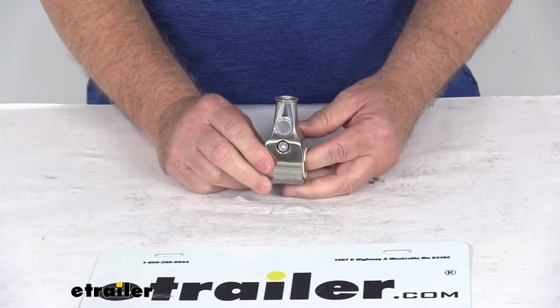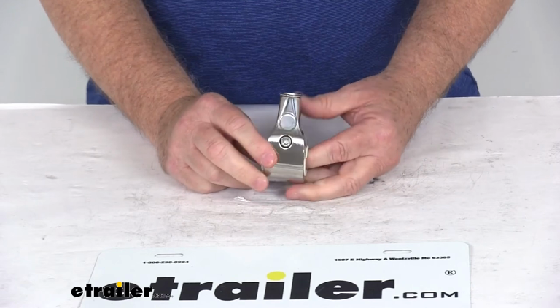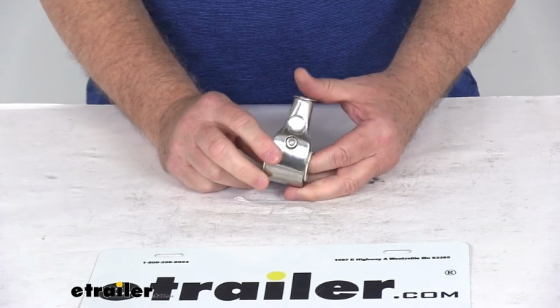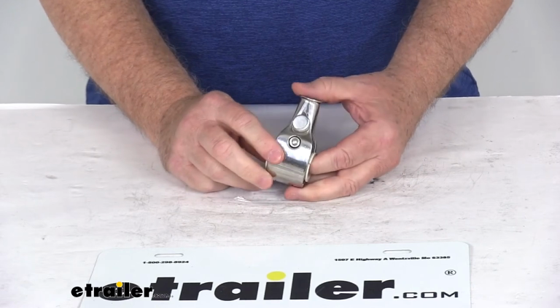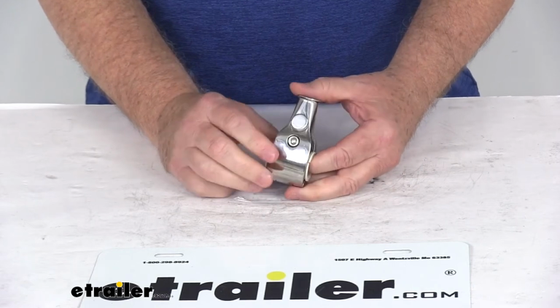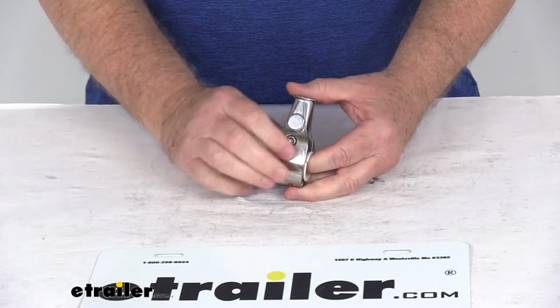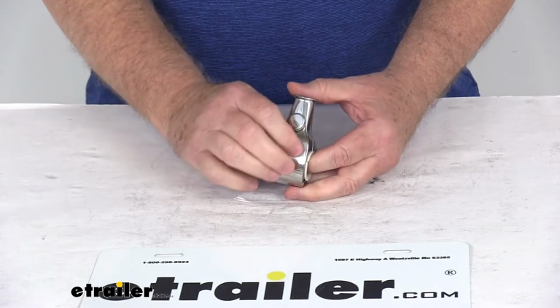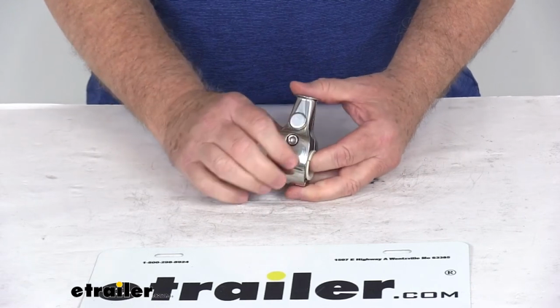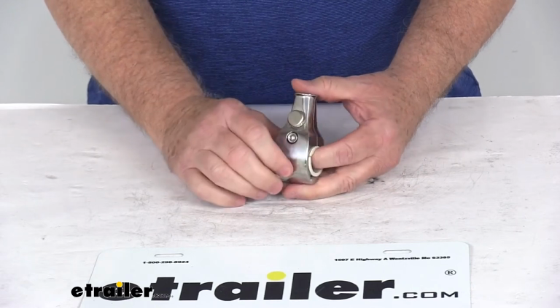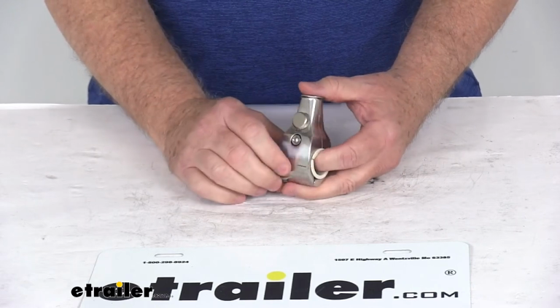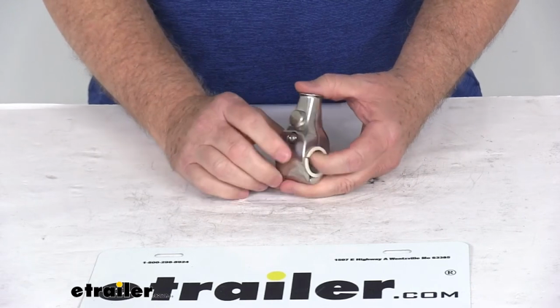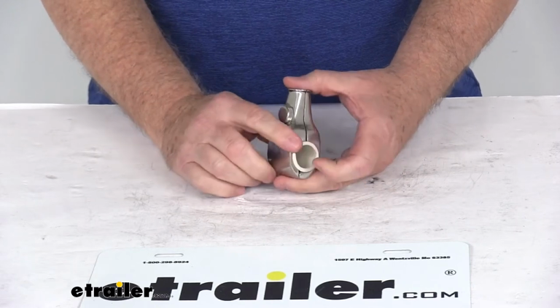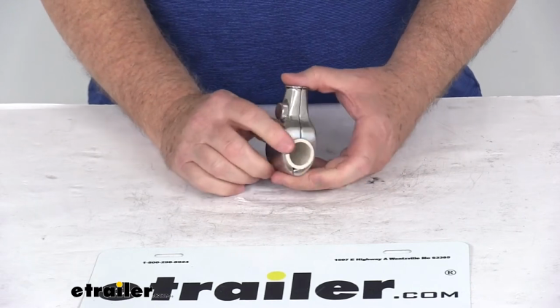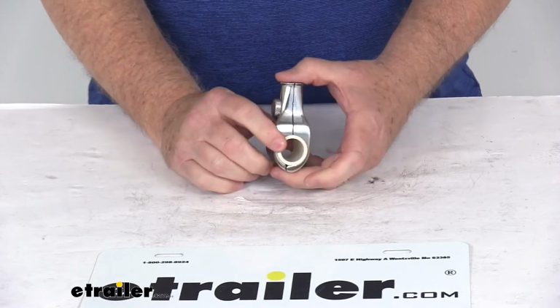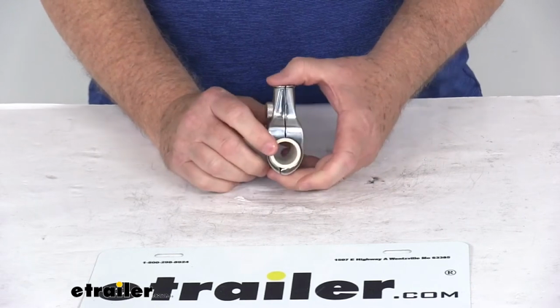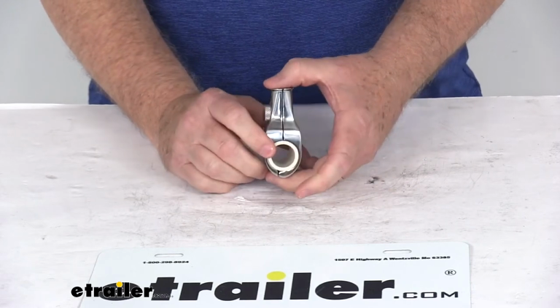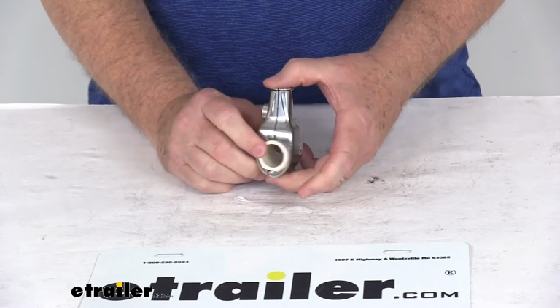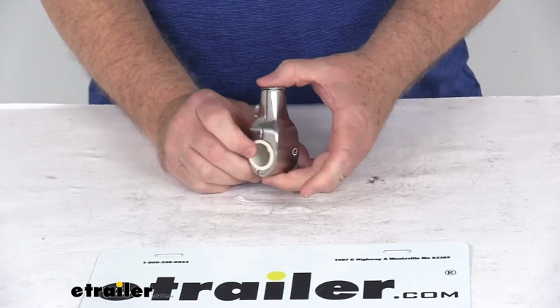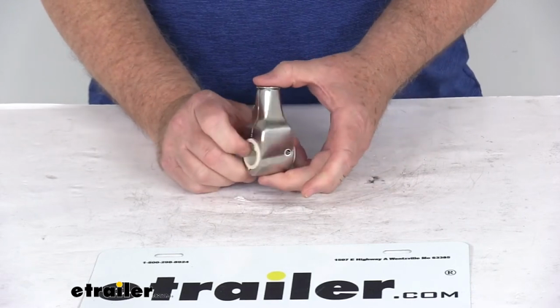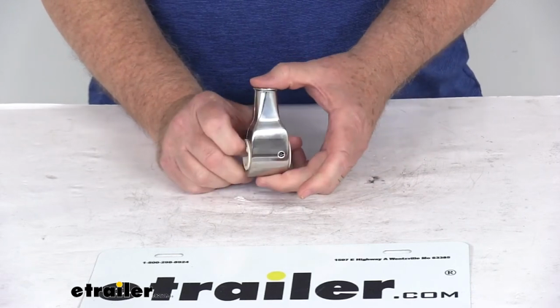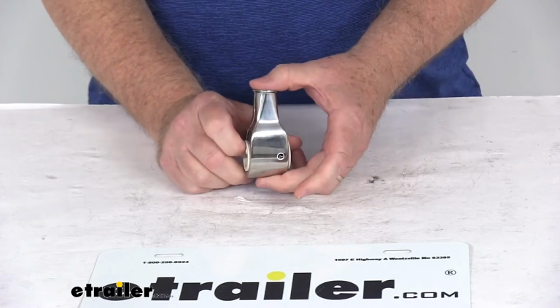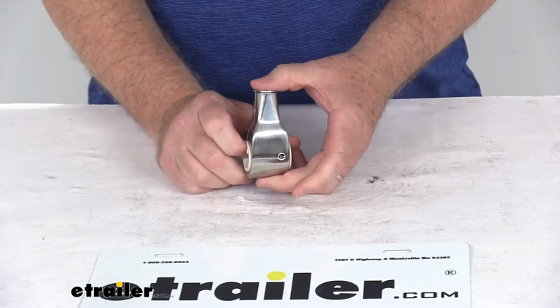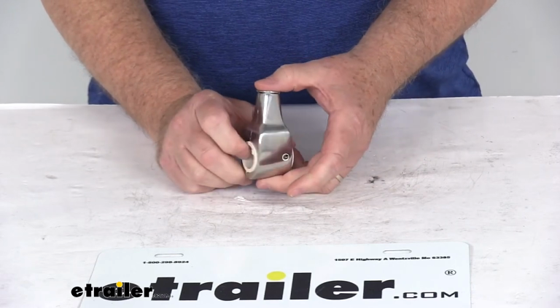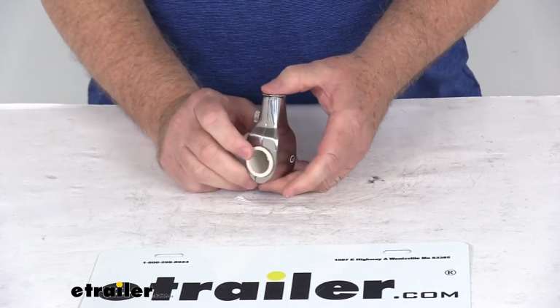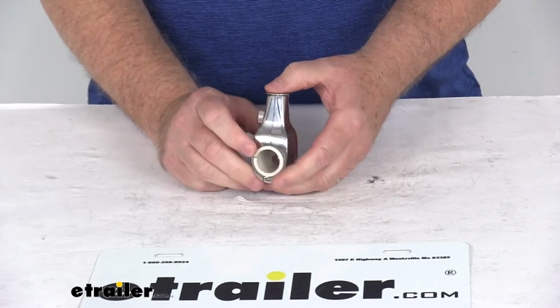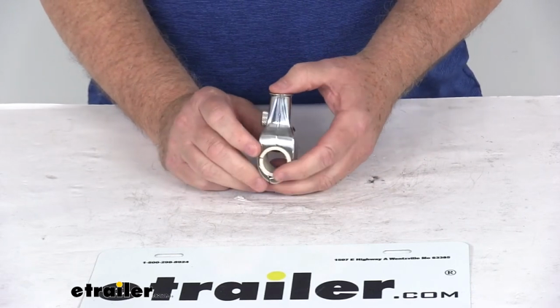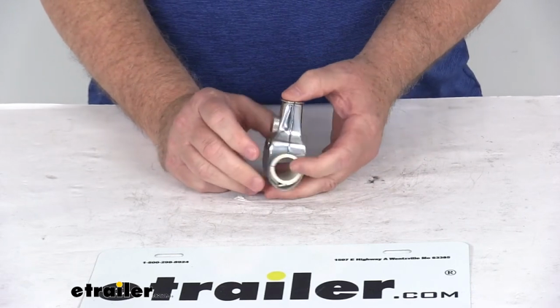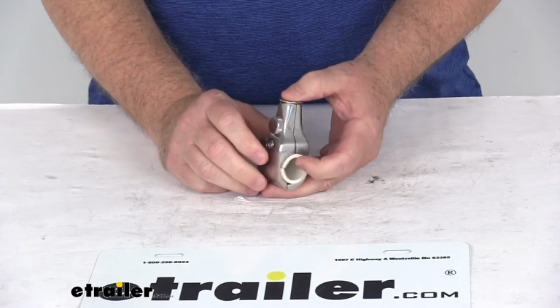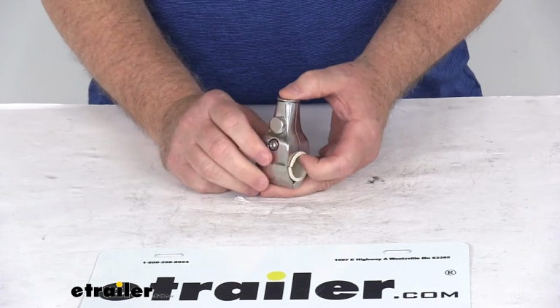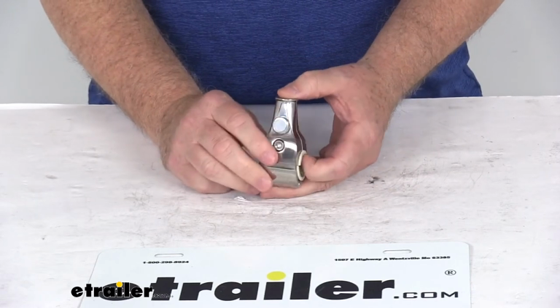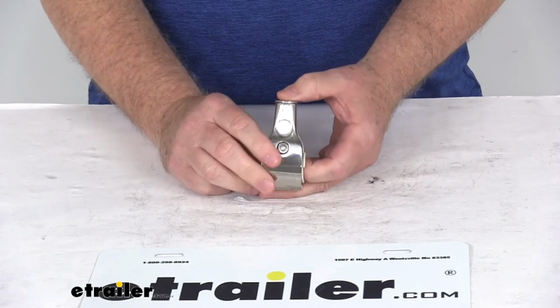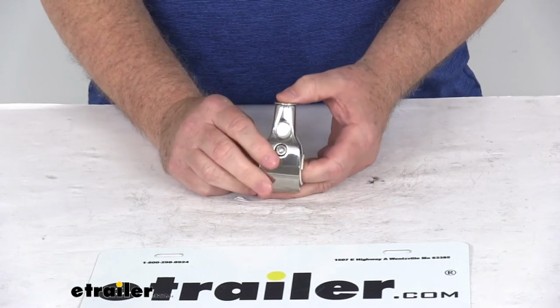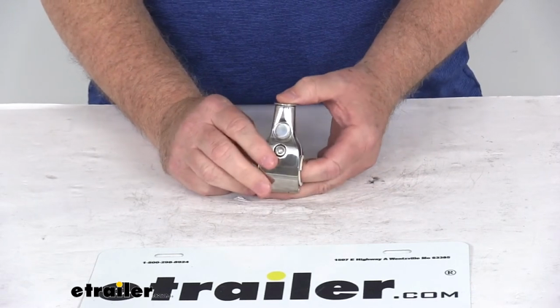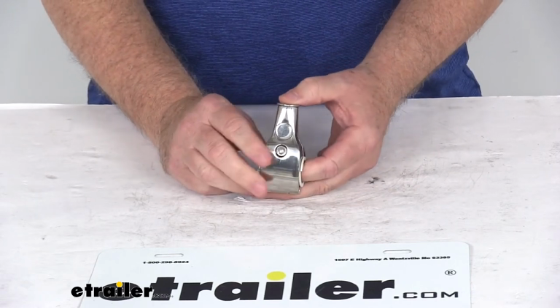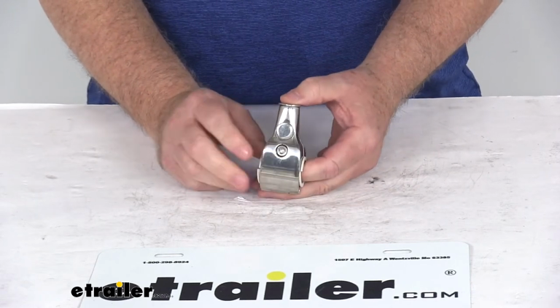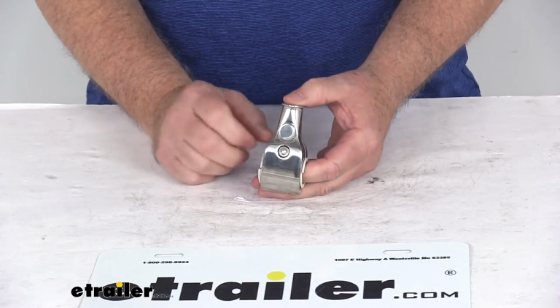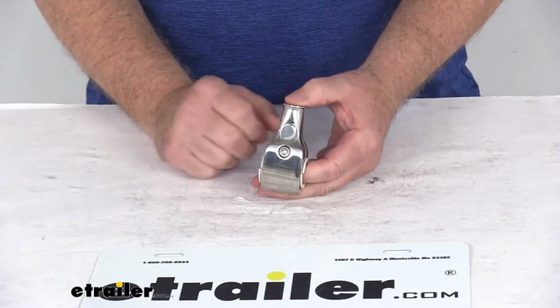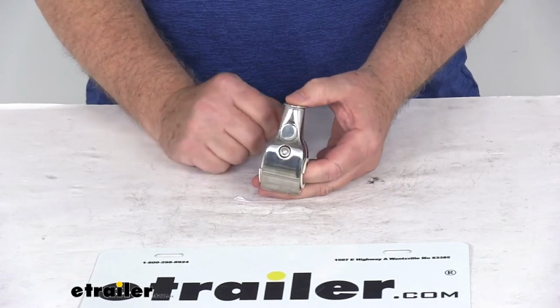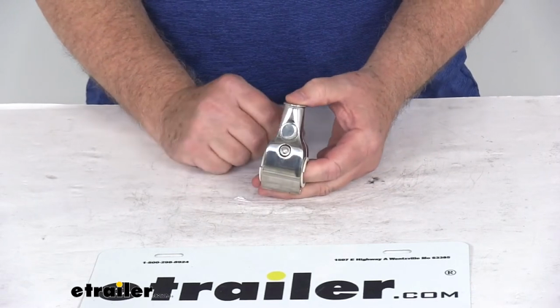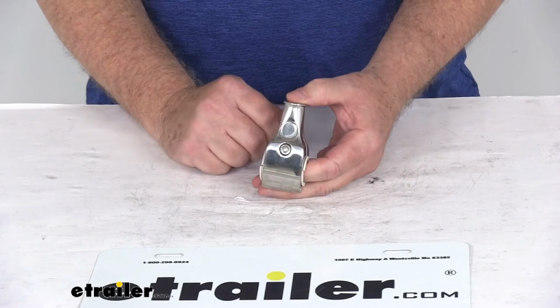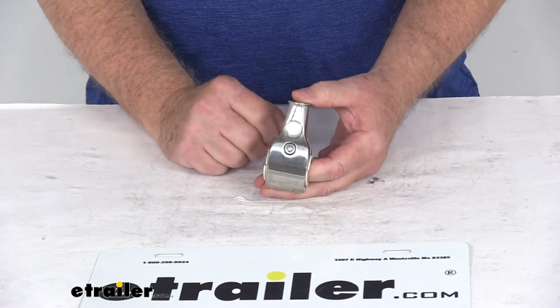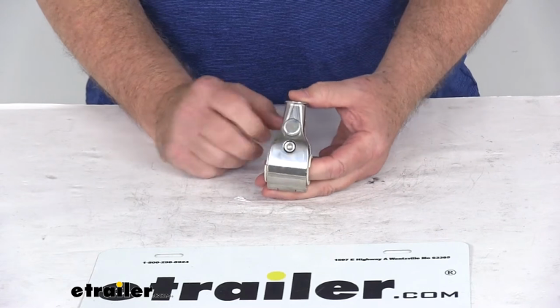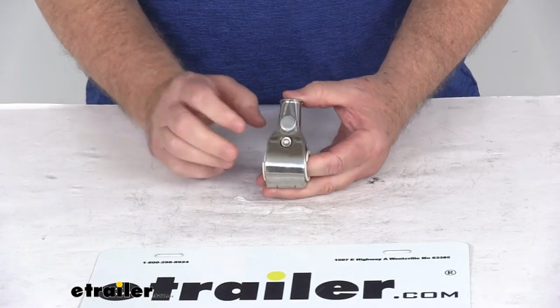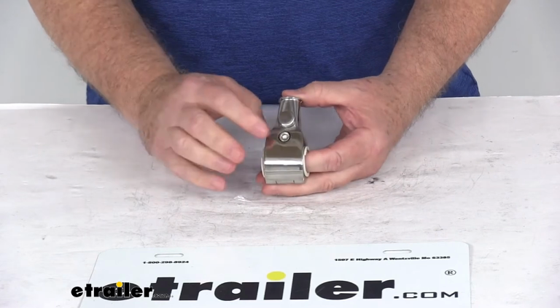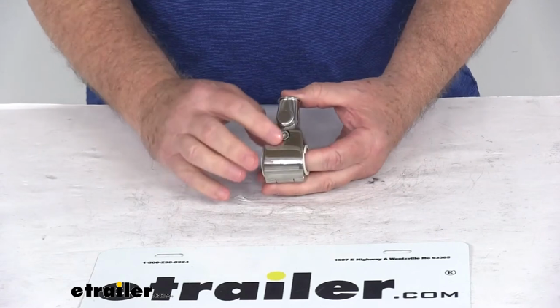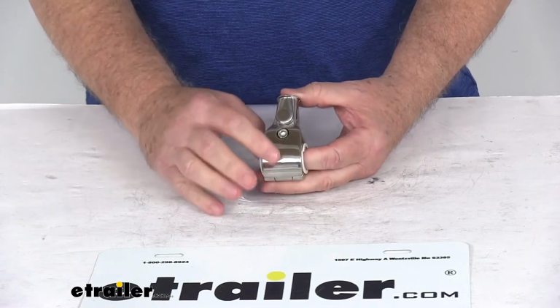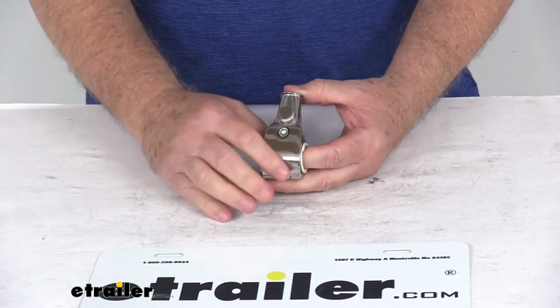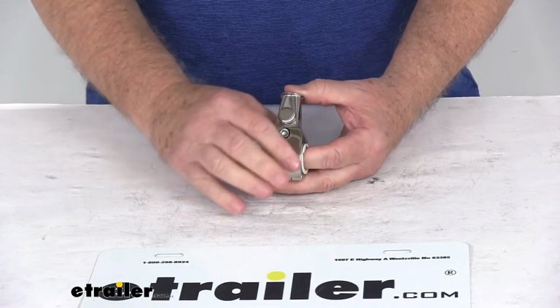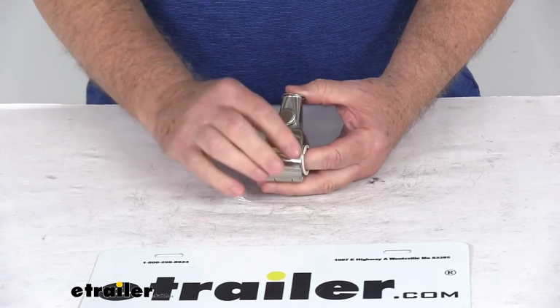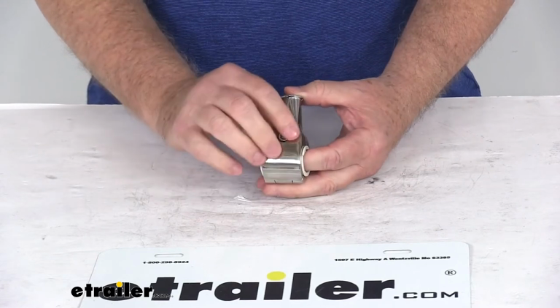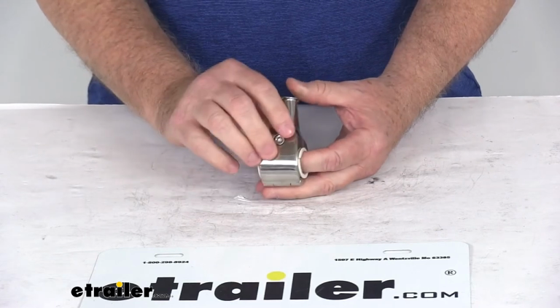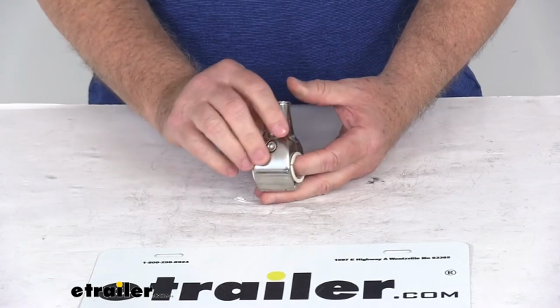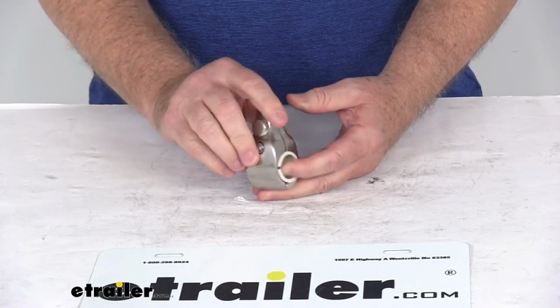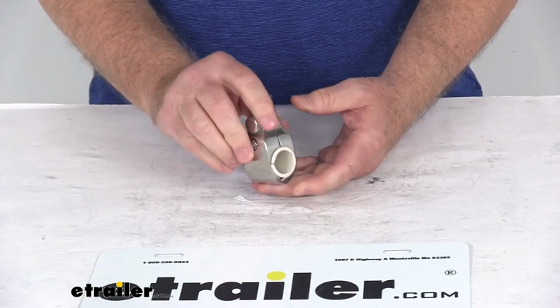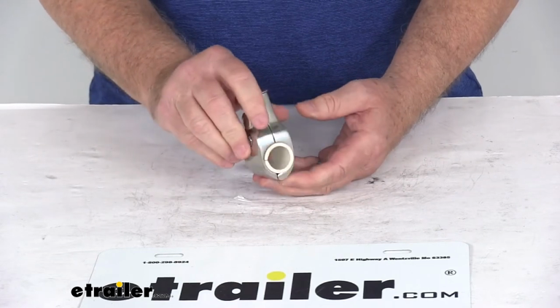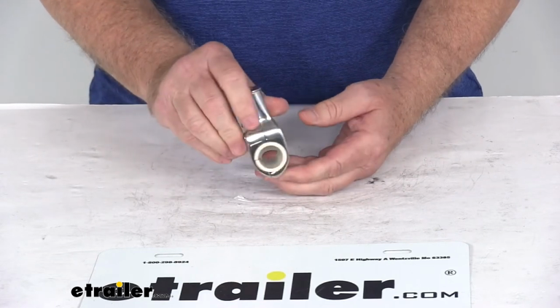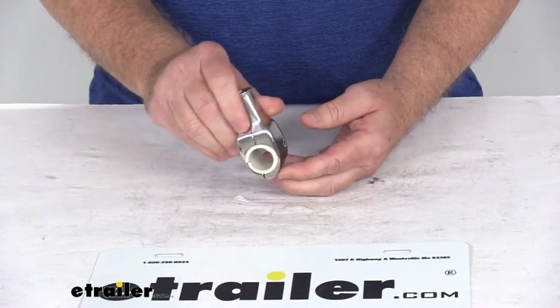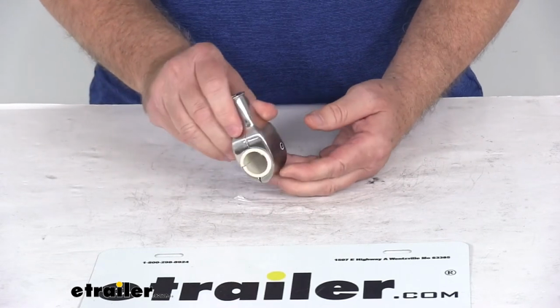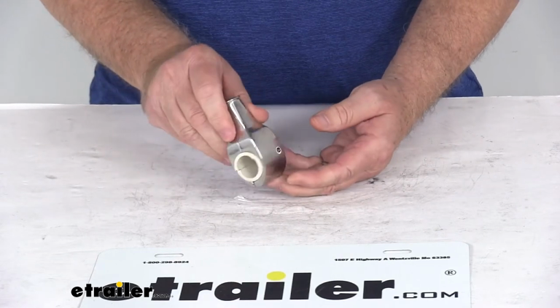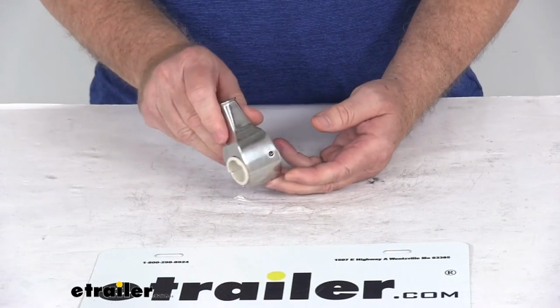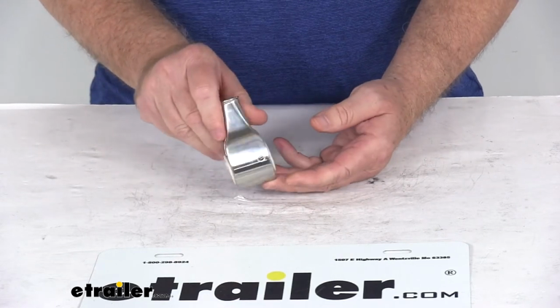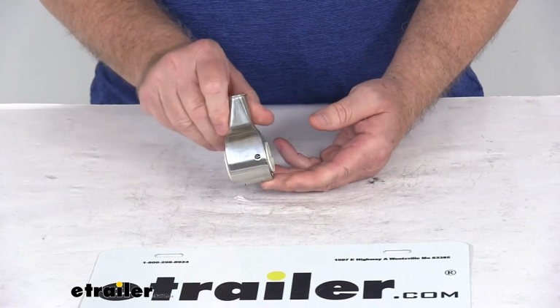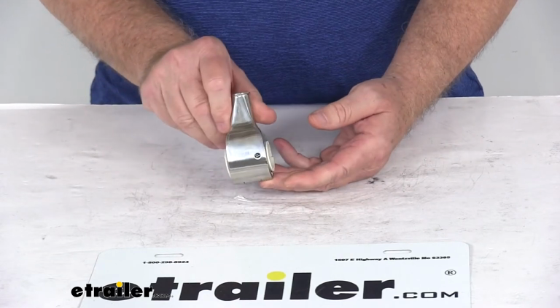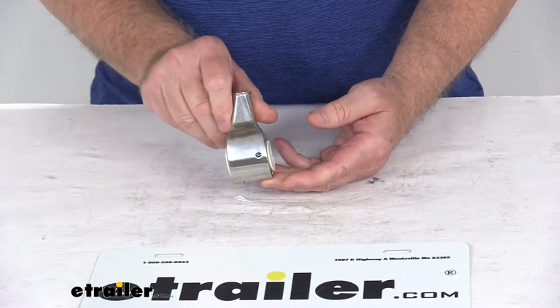It is a rust-proof stainless steel construction. It can handle fresh water and salt water, and you can see it has a nice high polish to it.